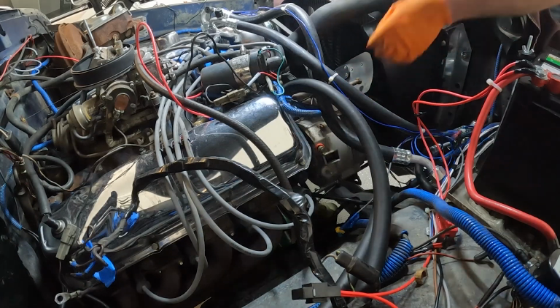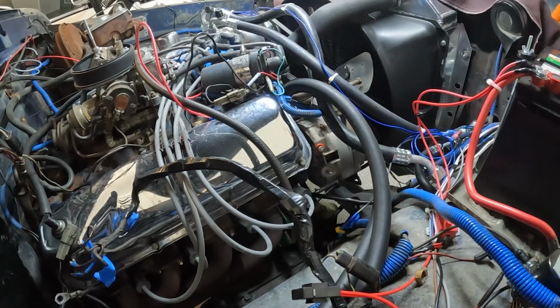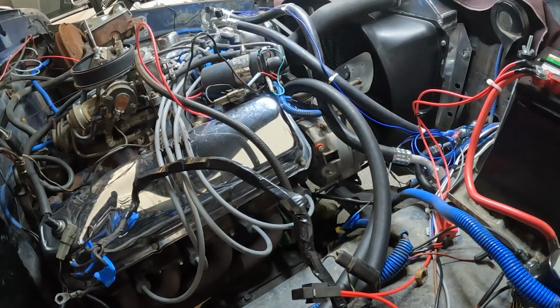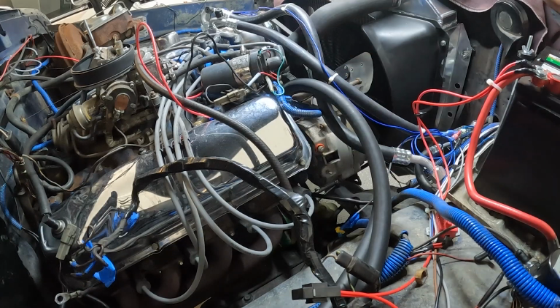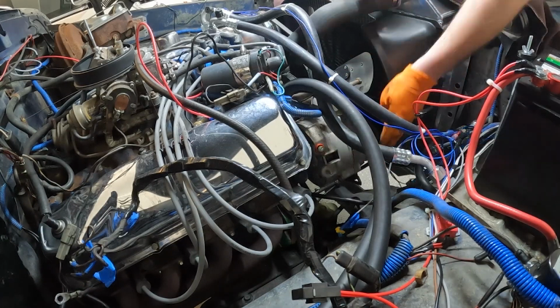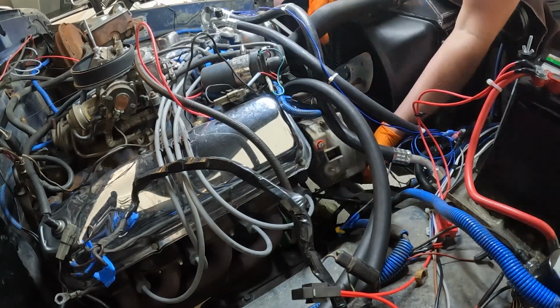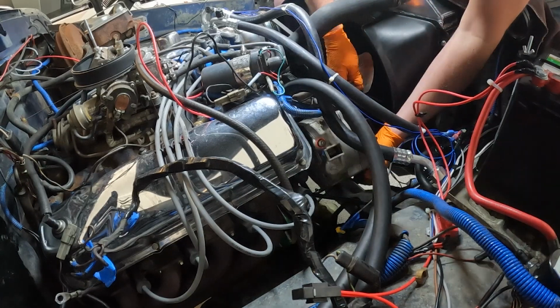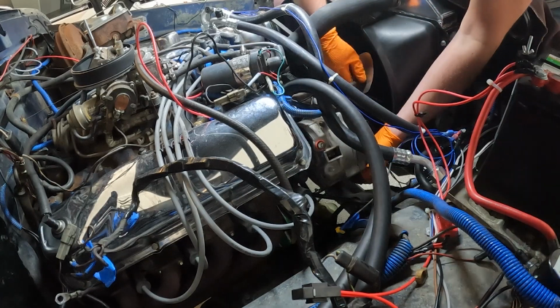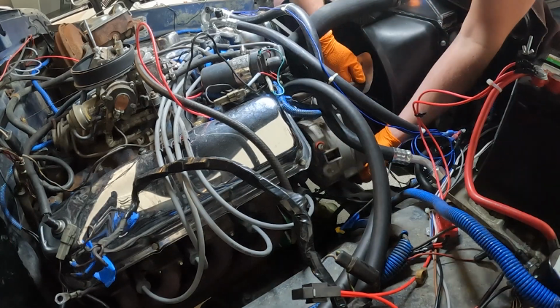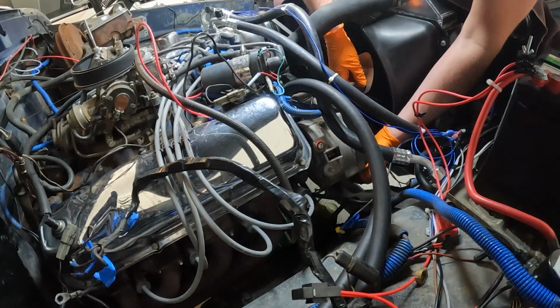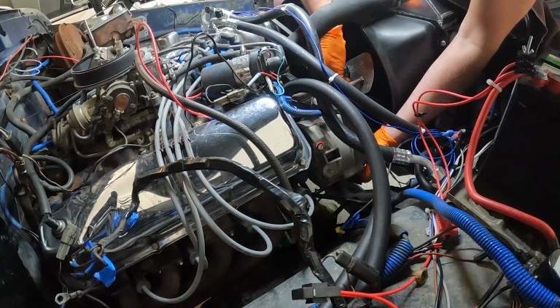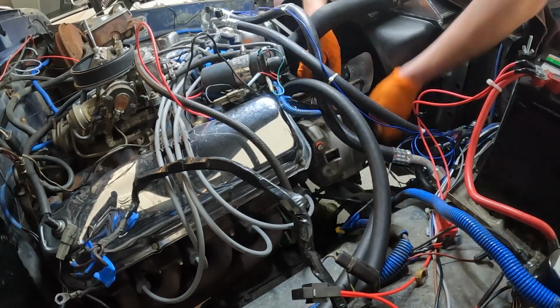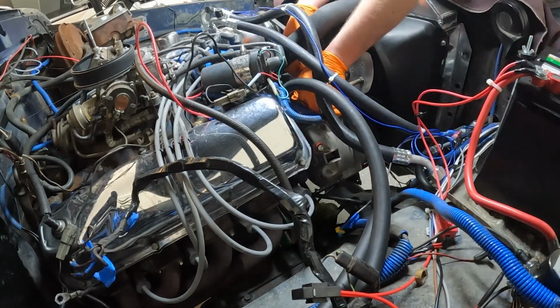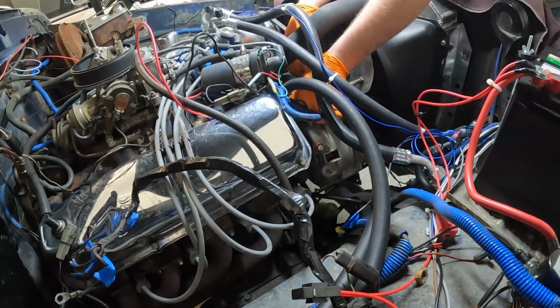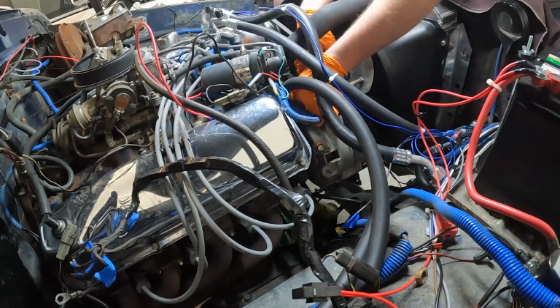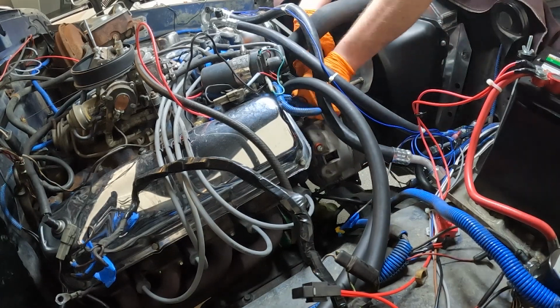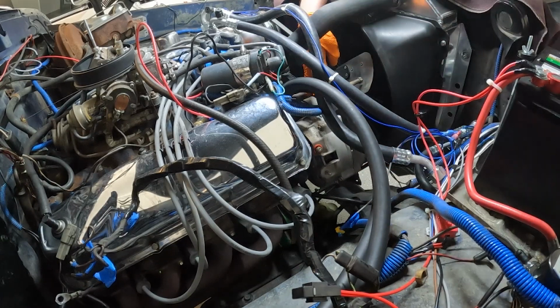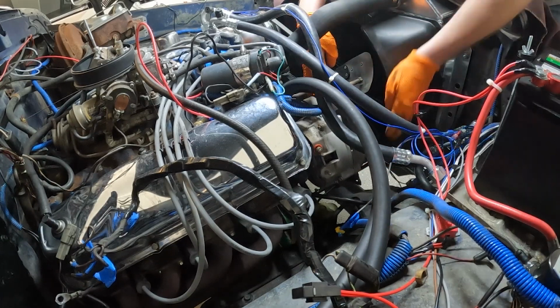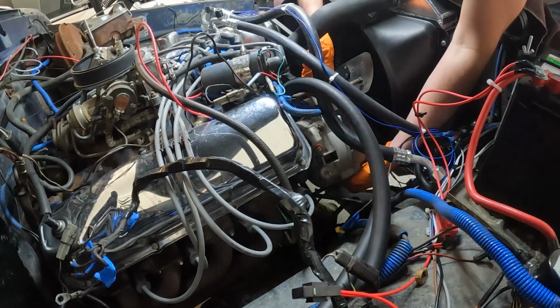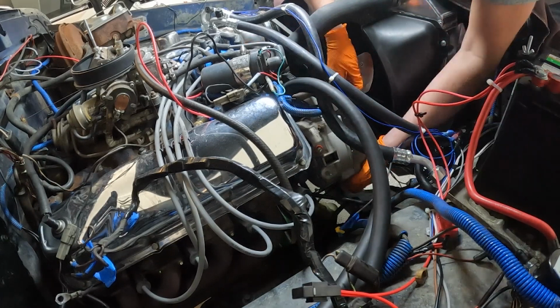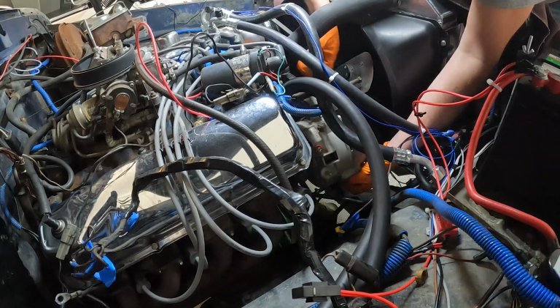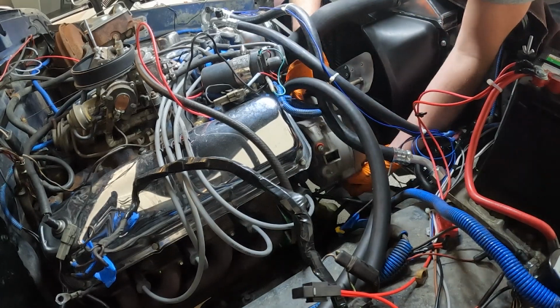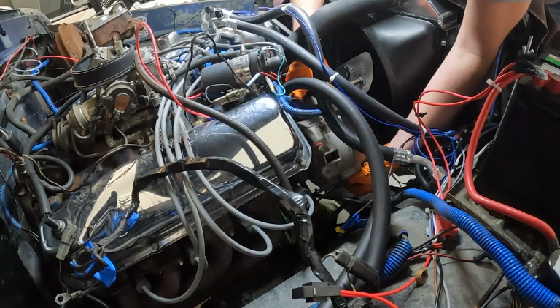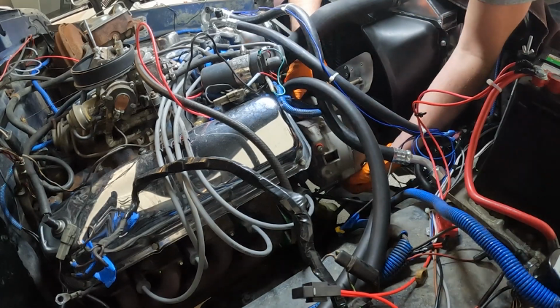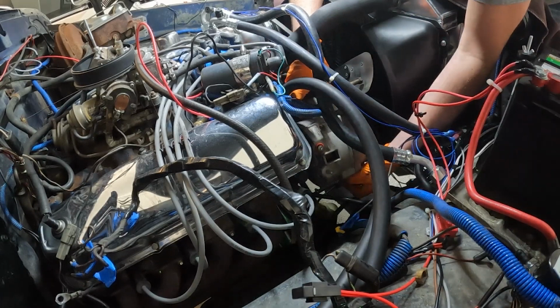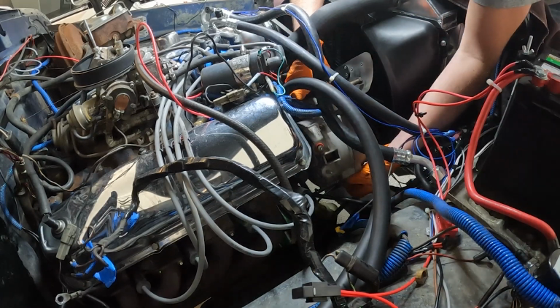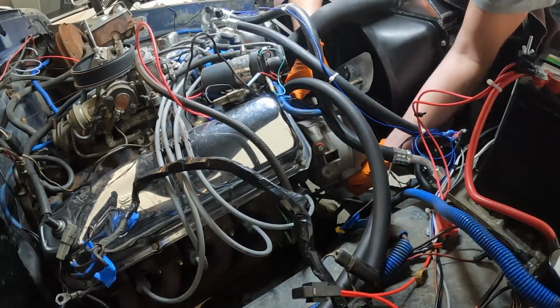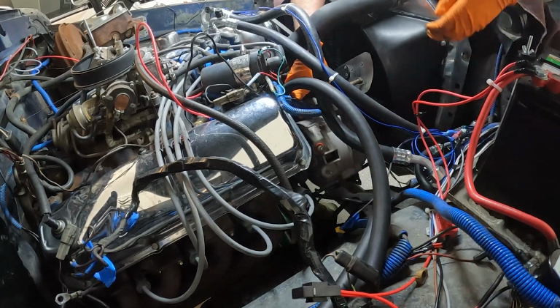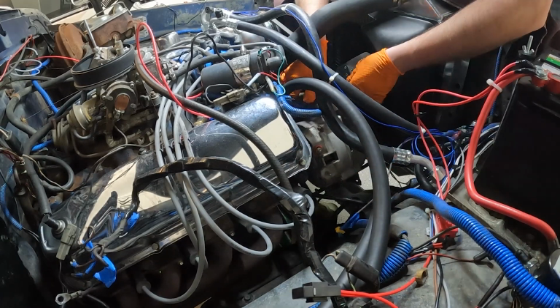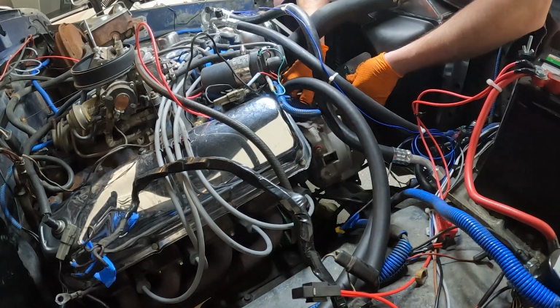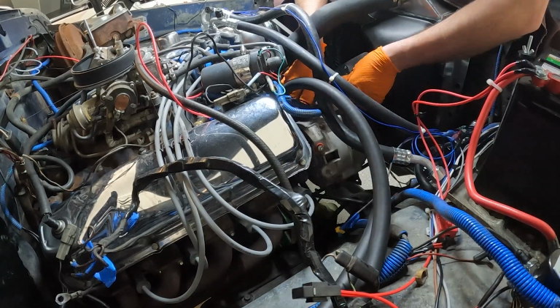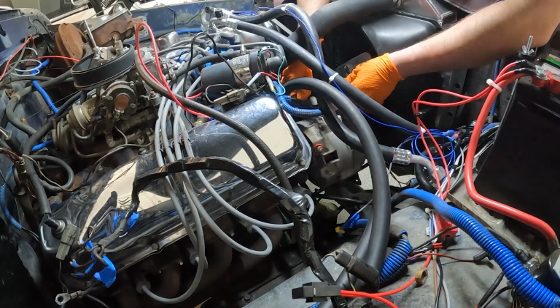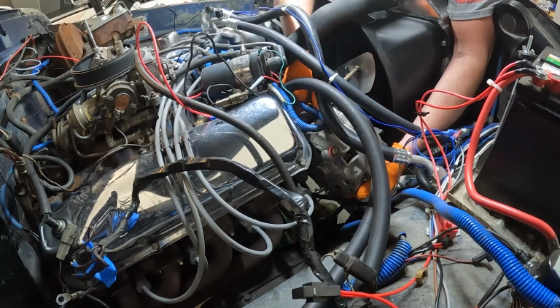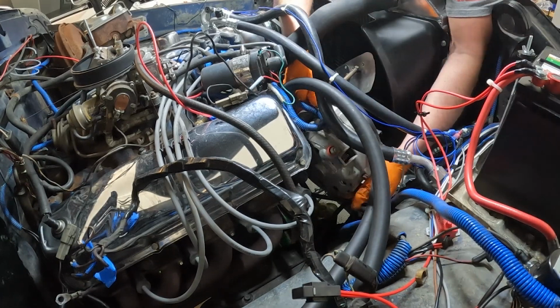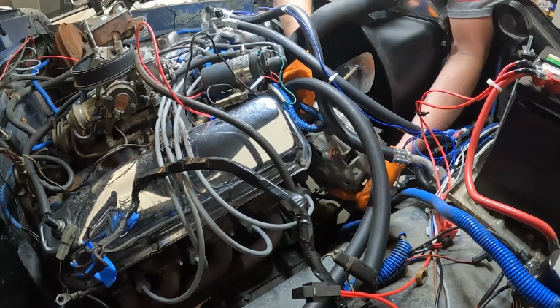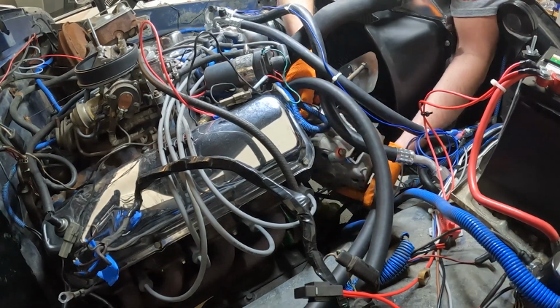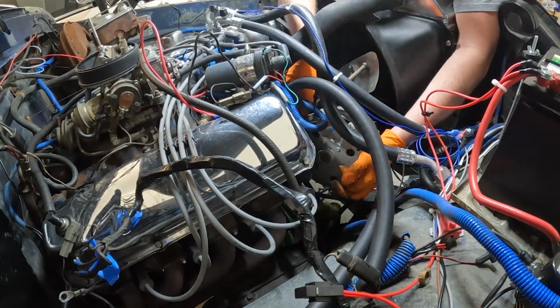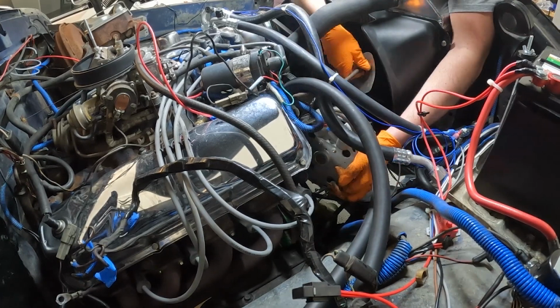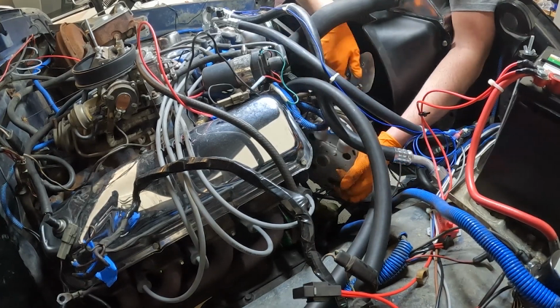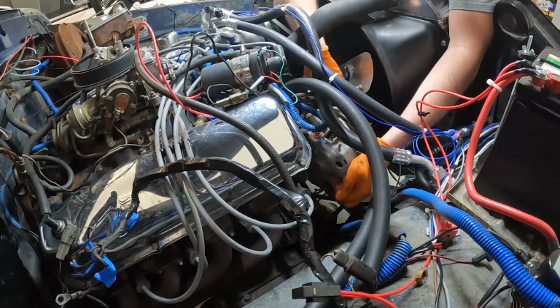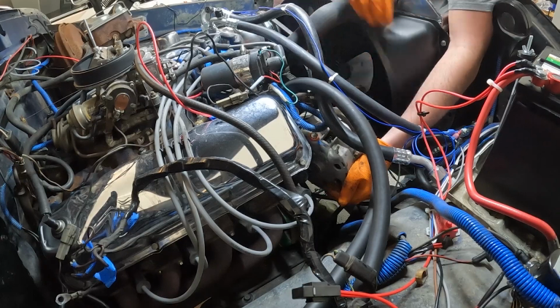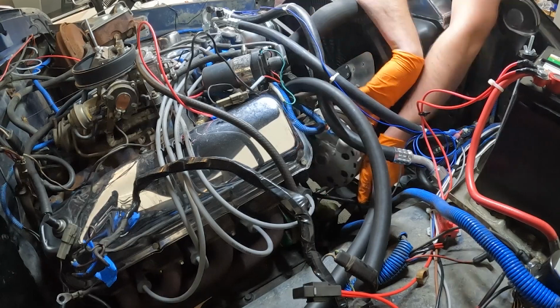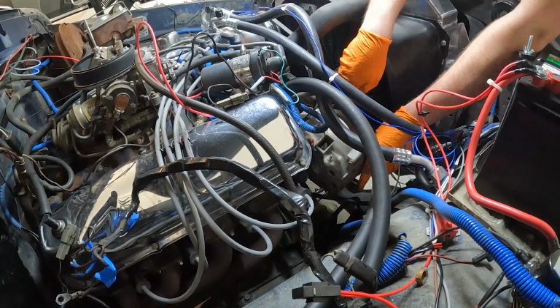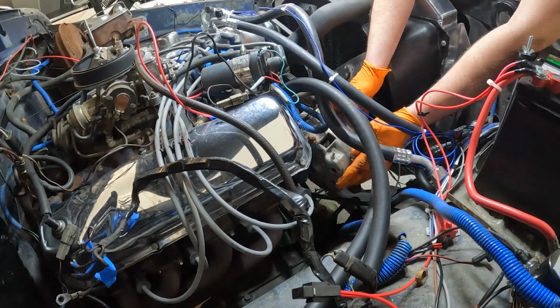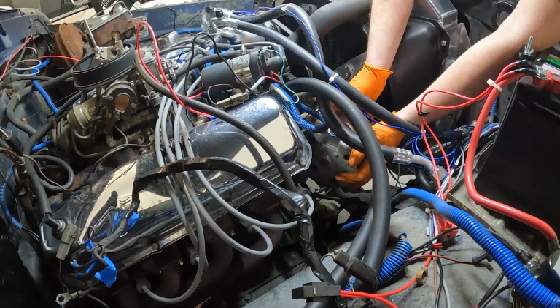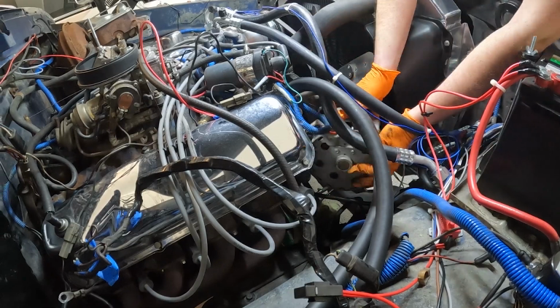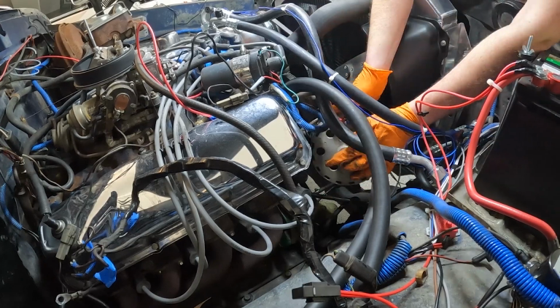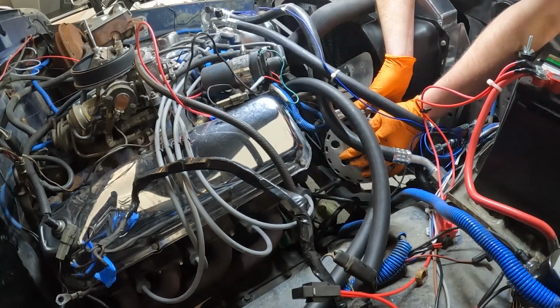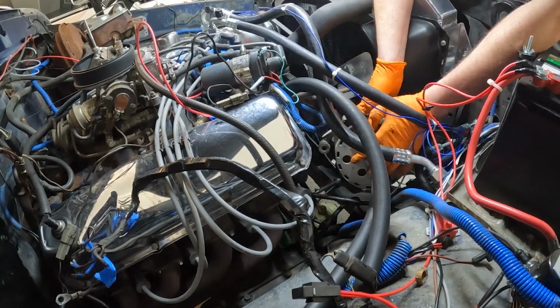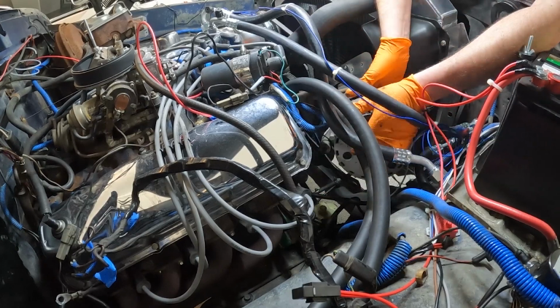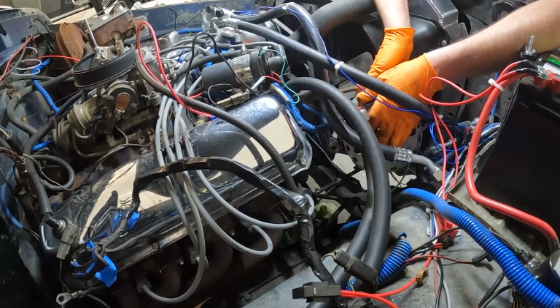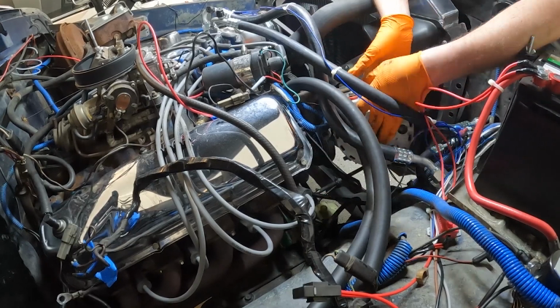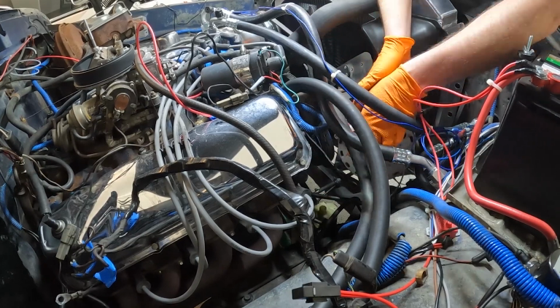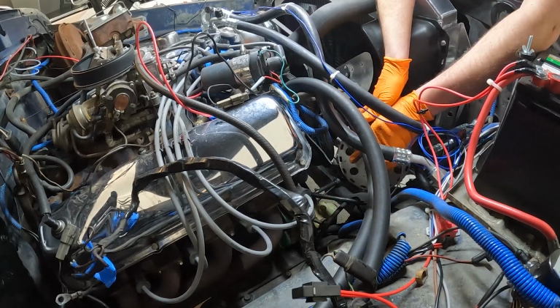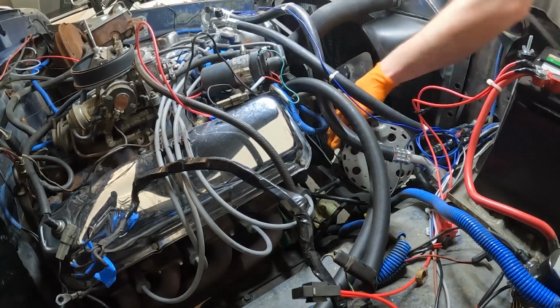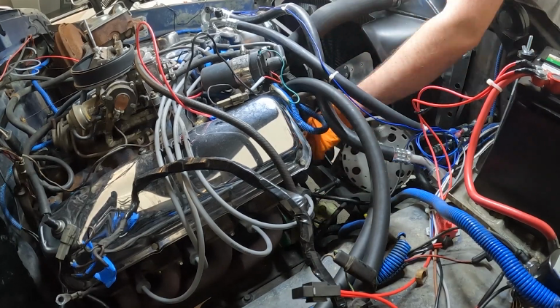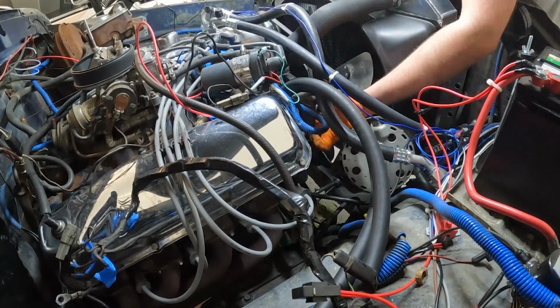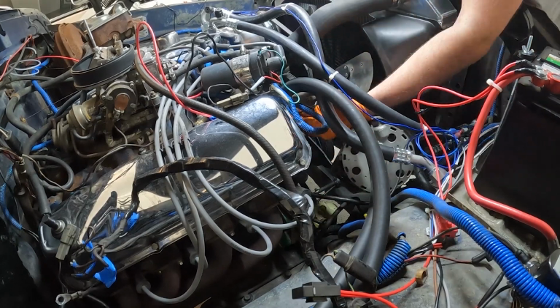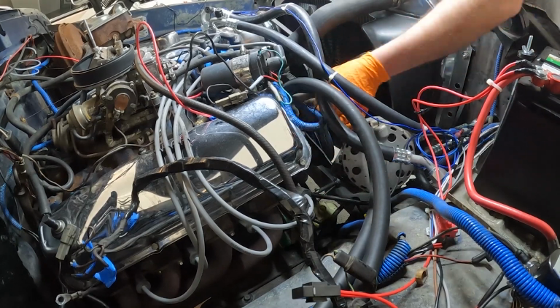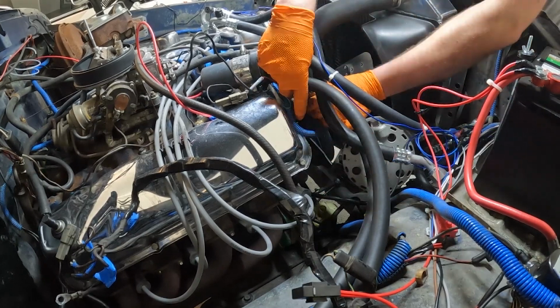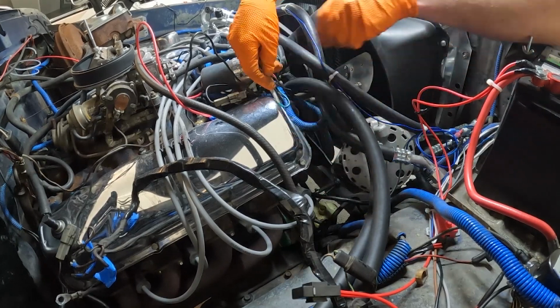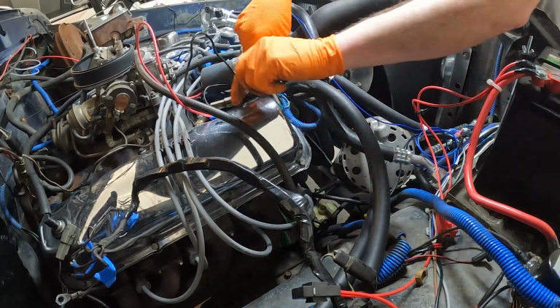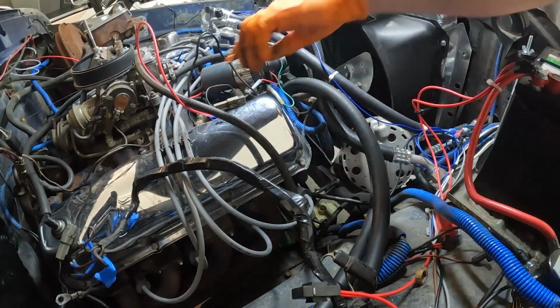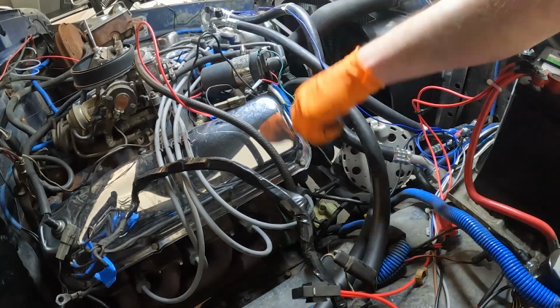If your upper alternator bolt comes into contact with the radiator fan, it's best to loosen the shroud and remove the fan blade as needed.